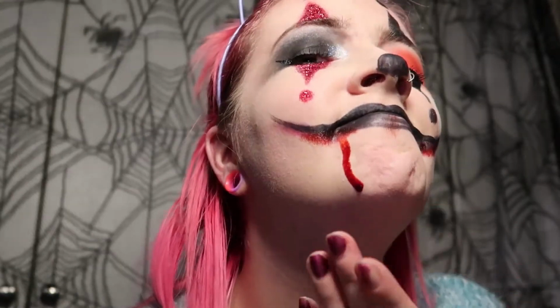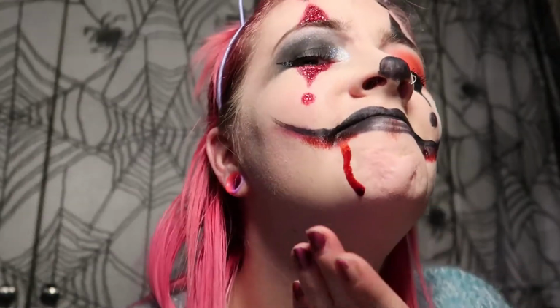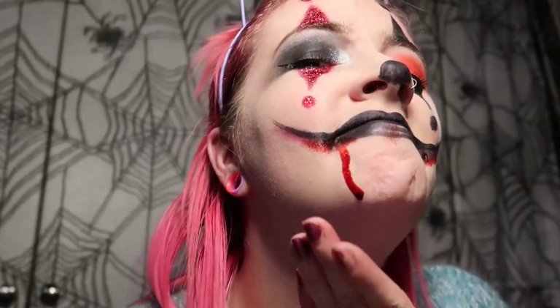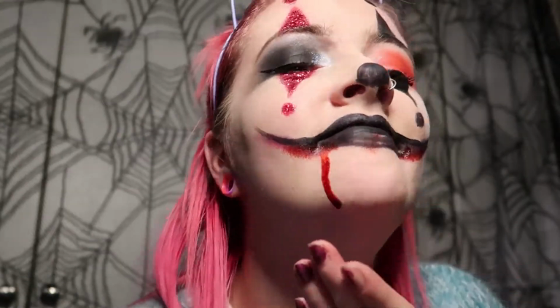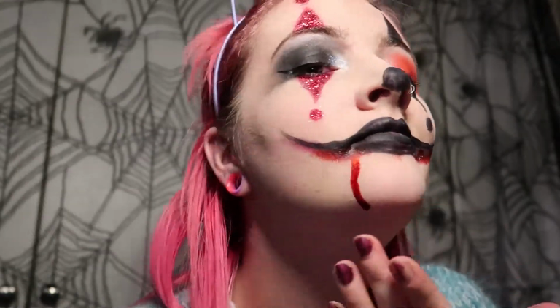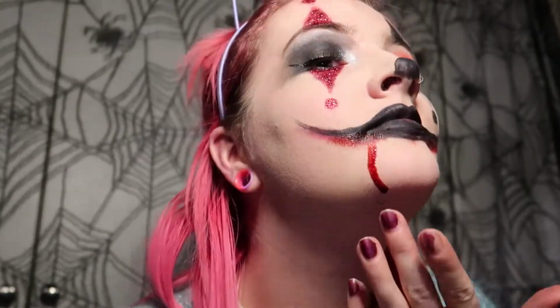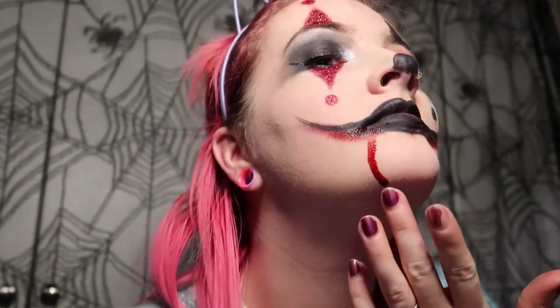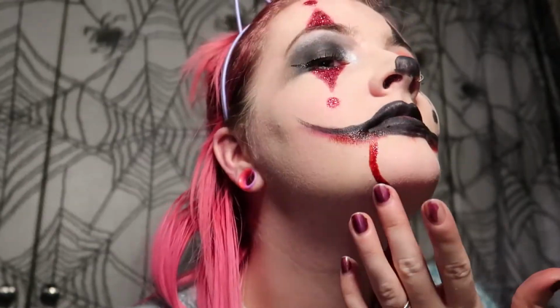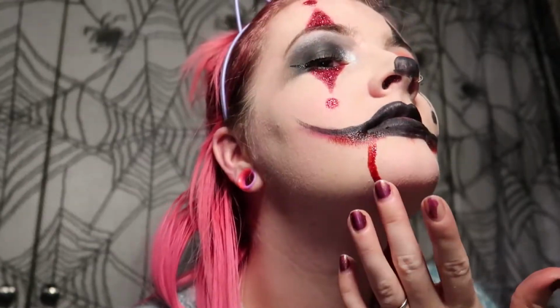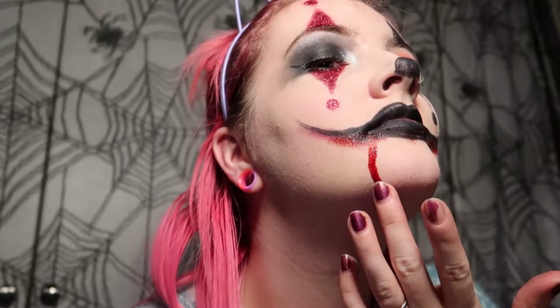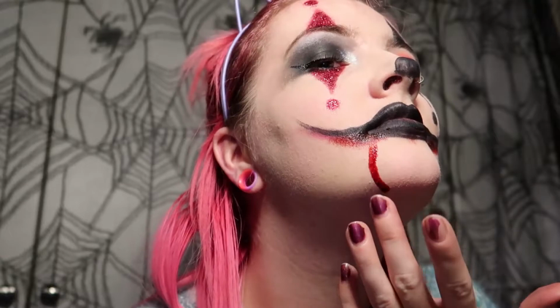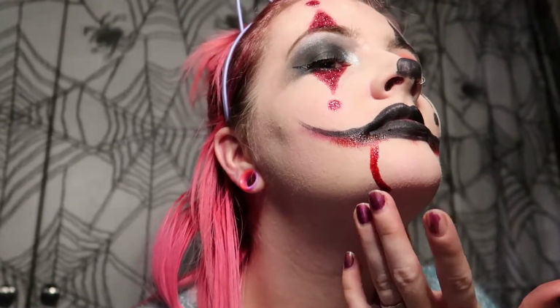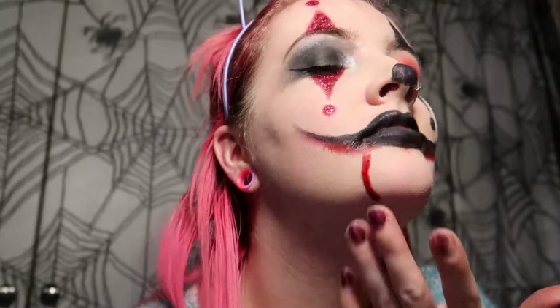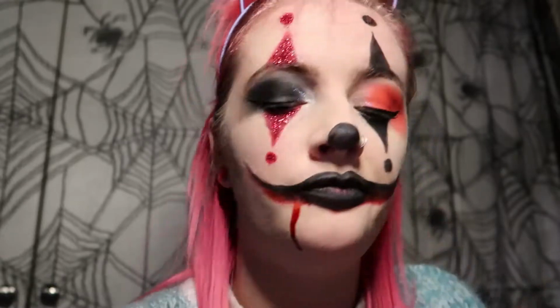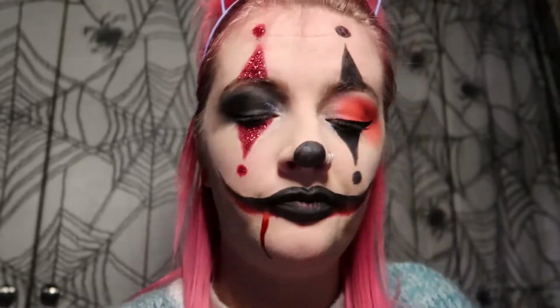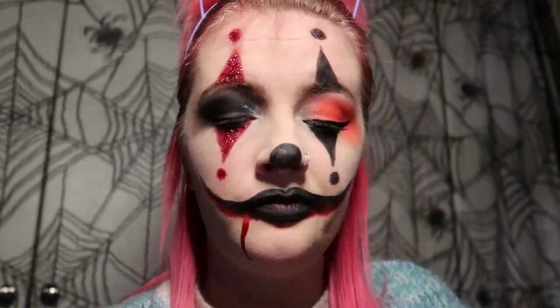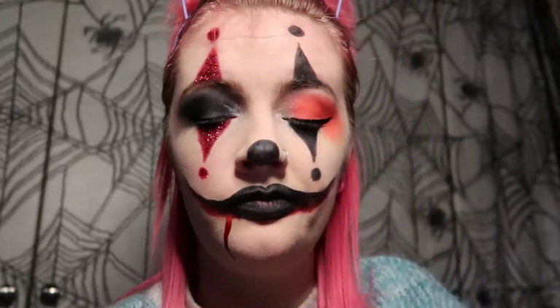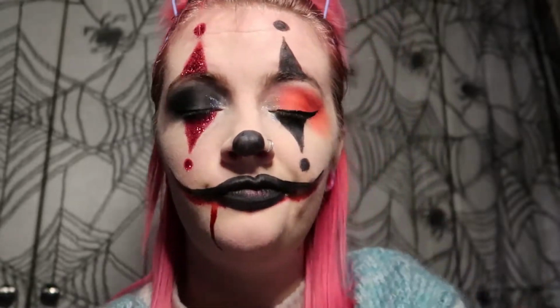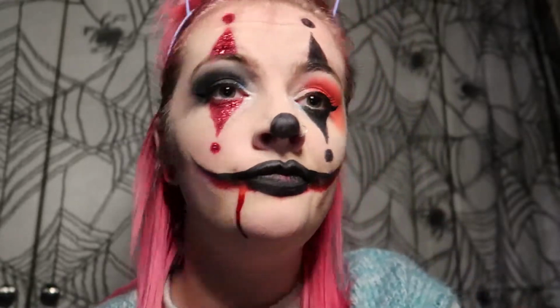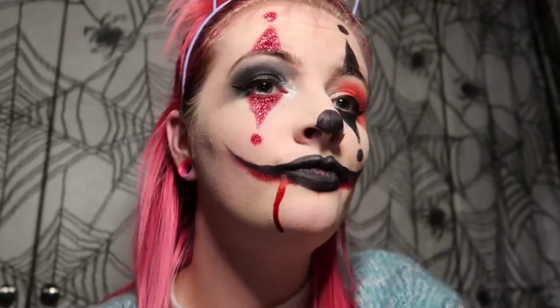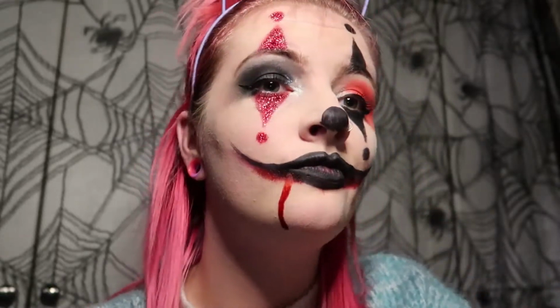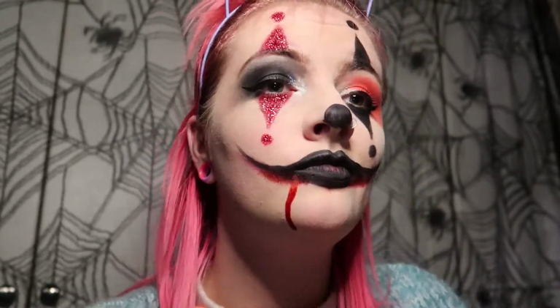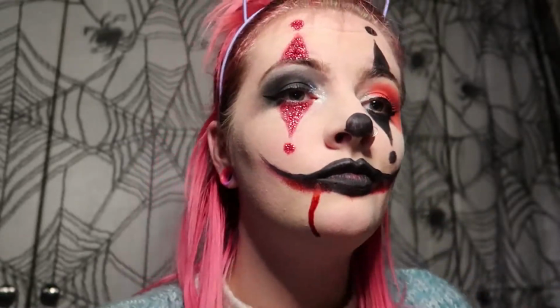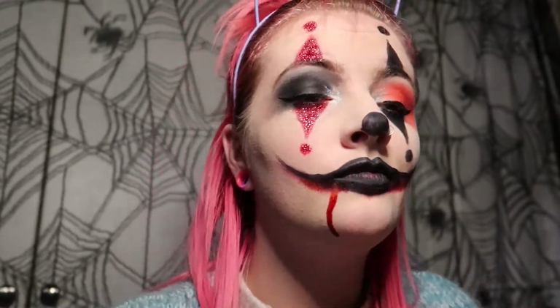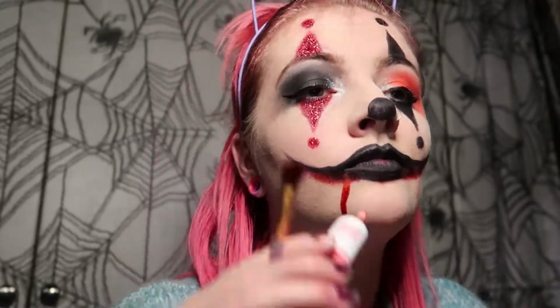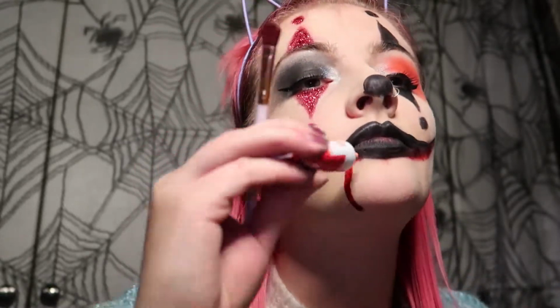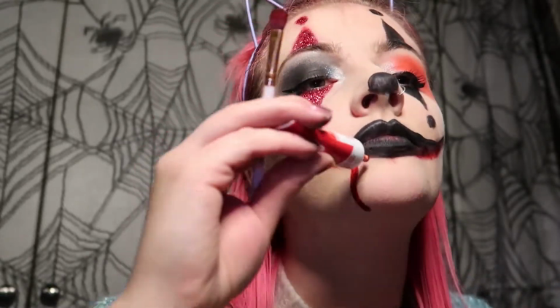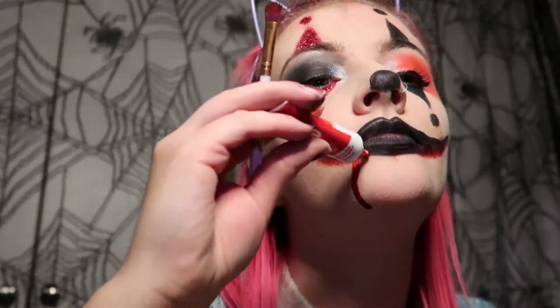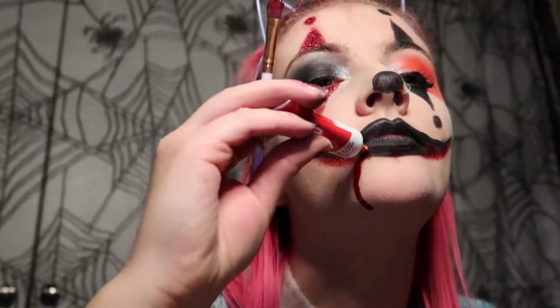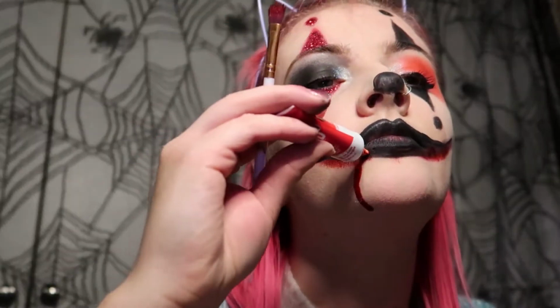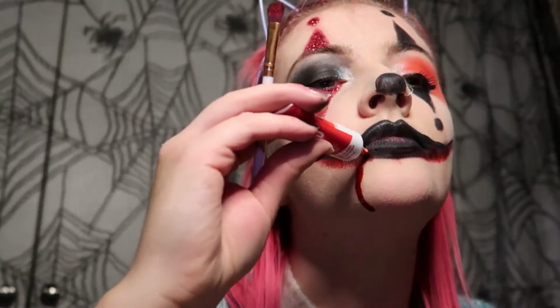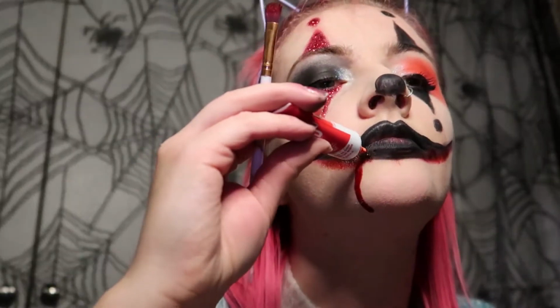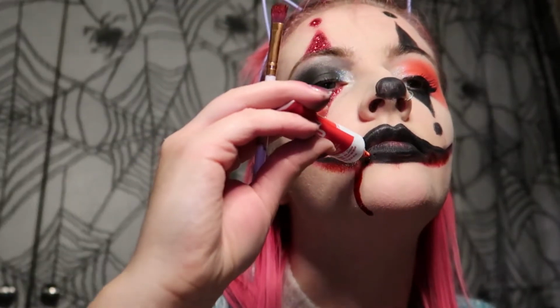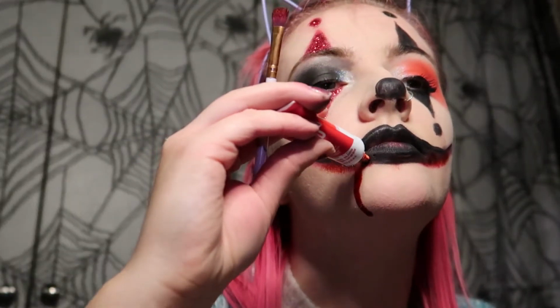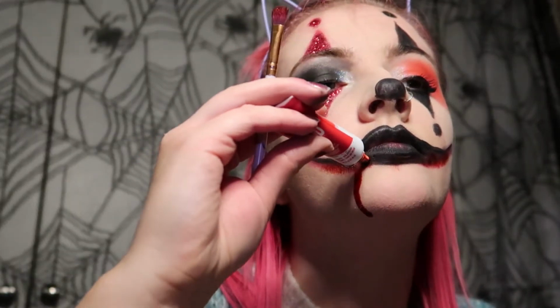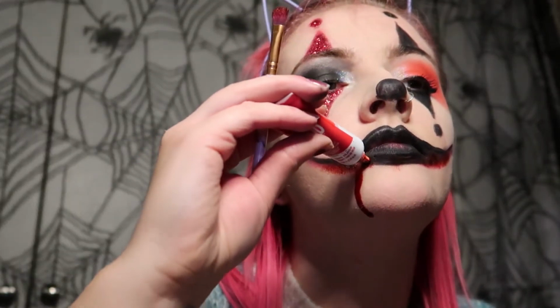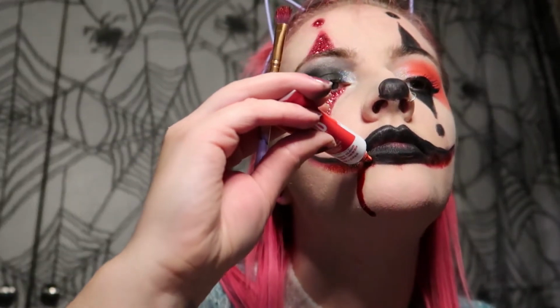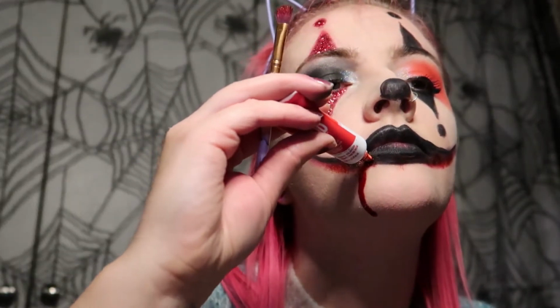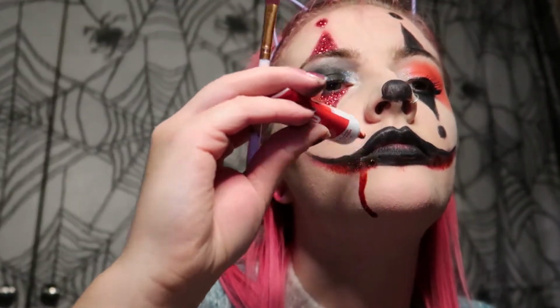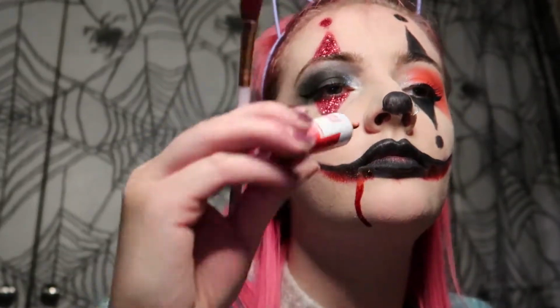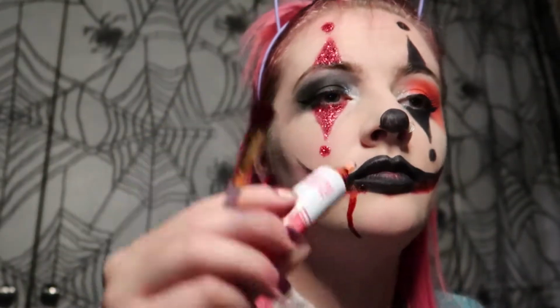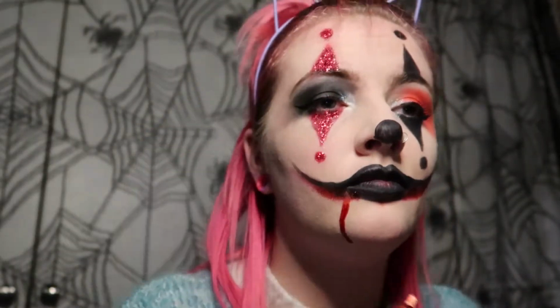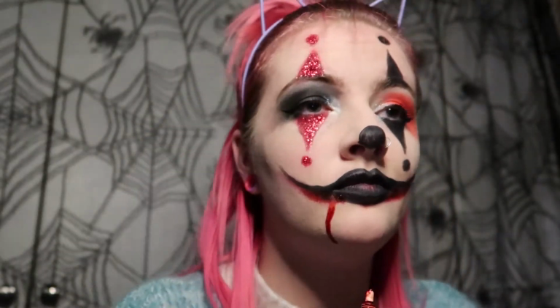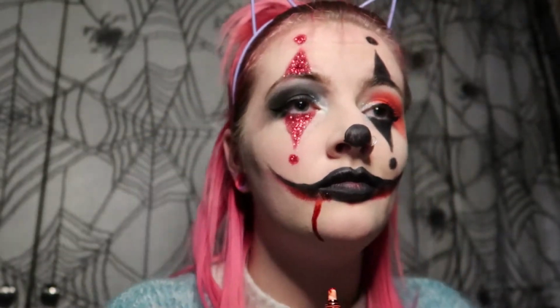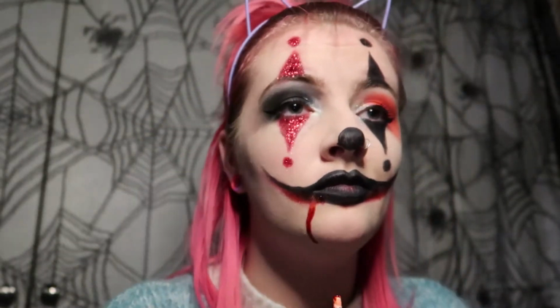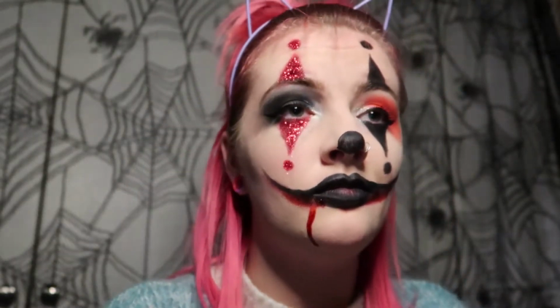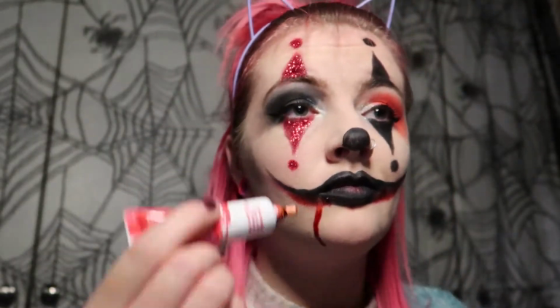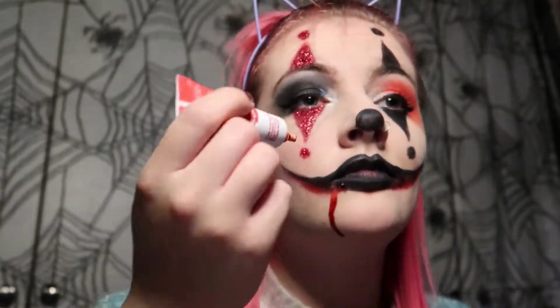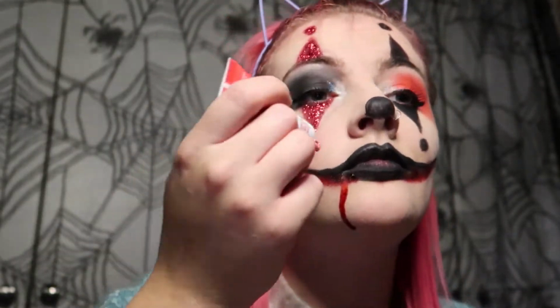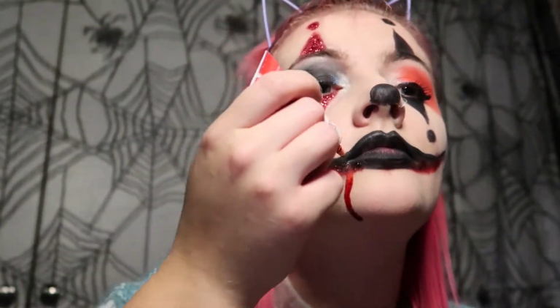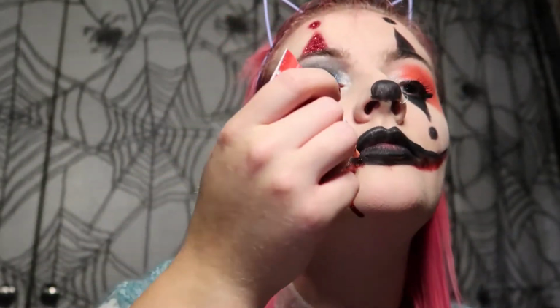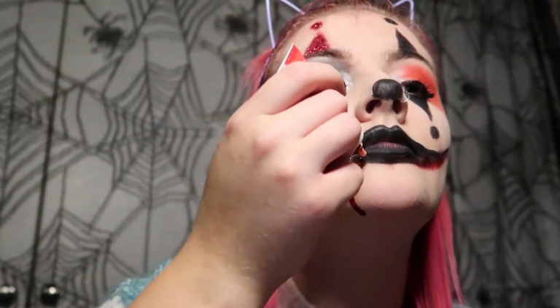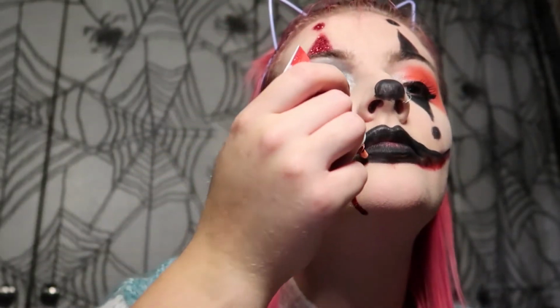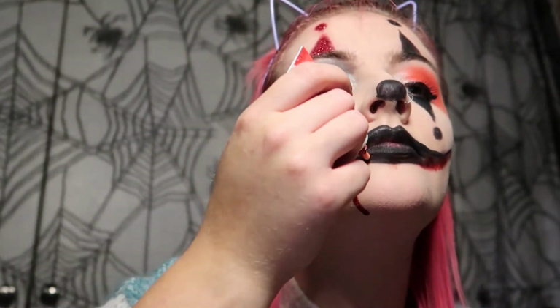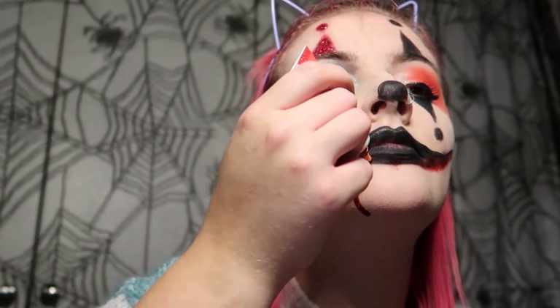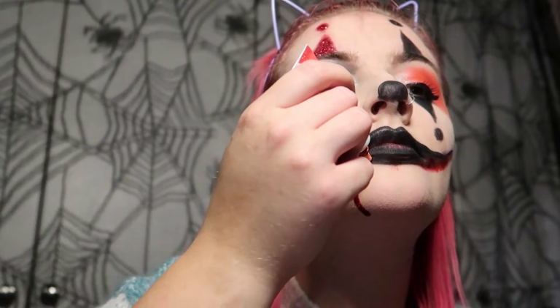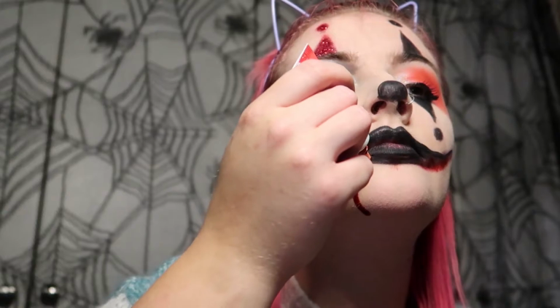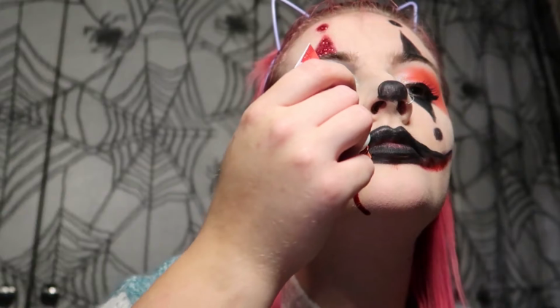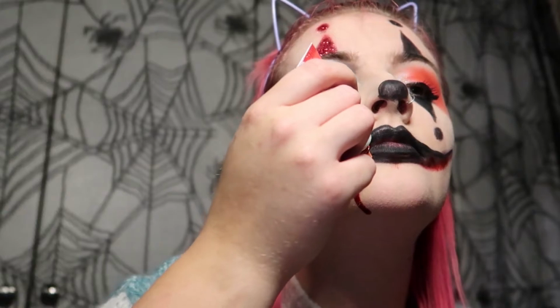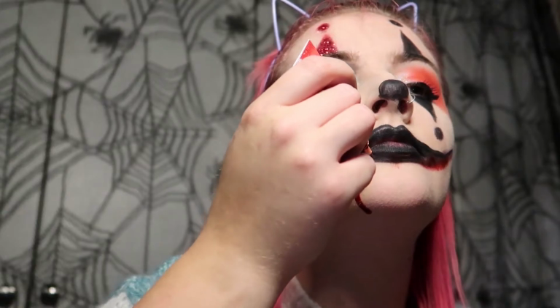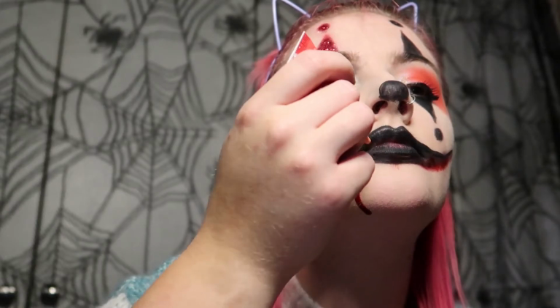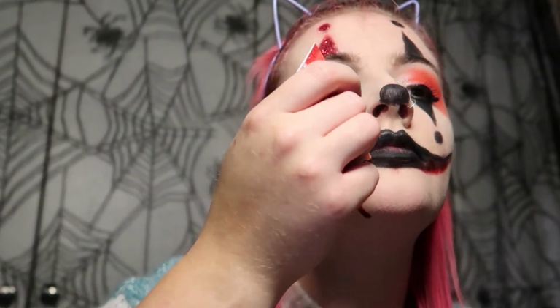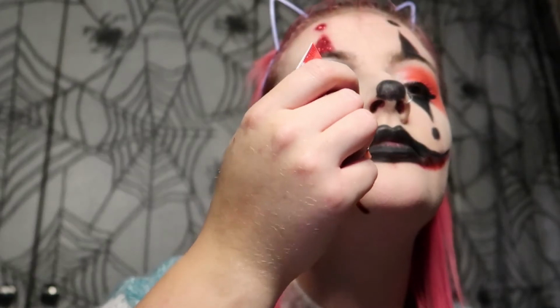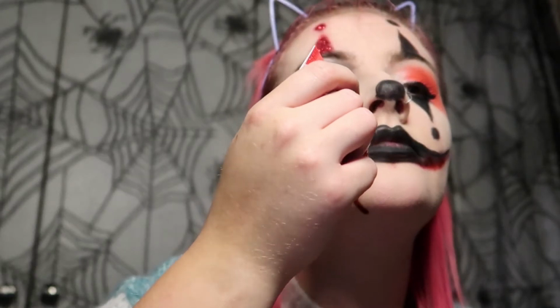Then I started to add little bits around the mouth with just a little bit more fake blood, just letting it drip and then dabbing some of it out.